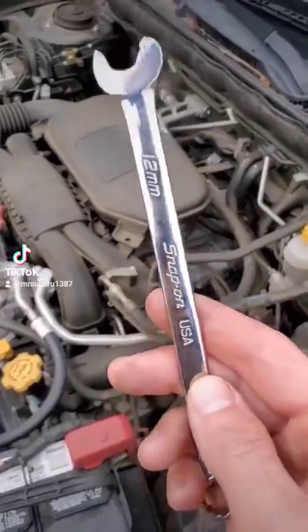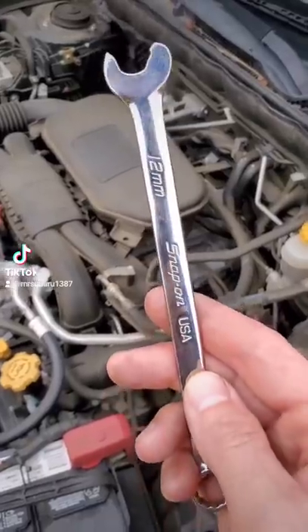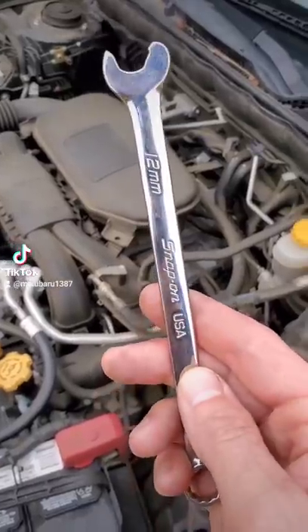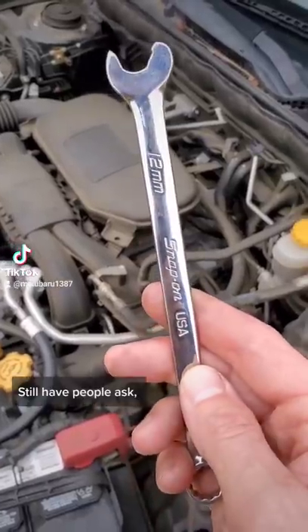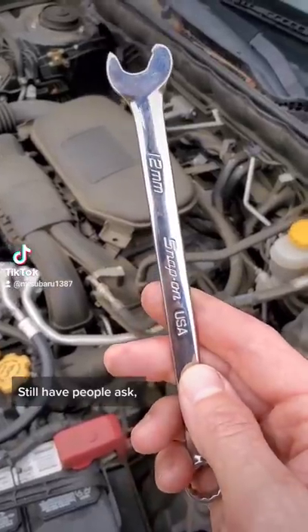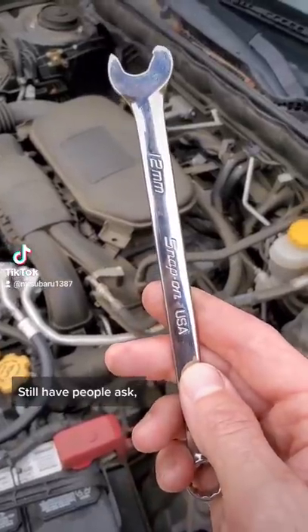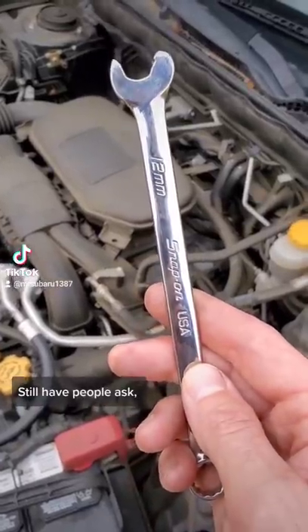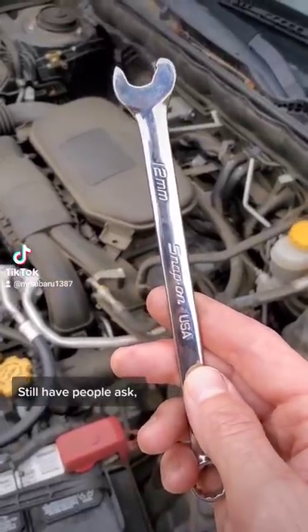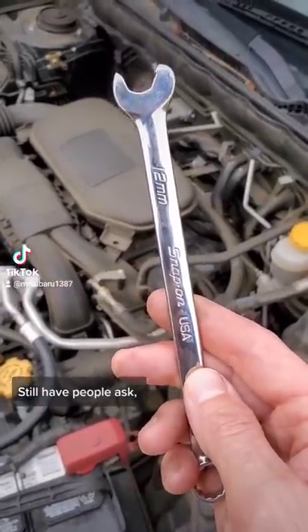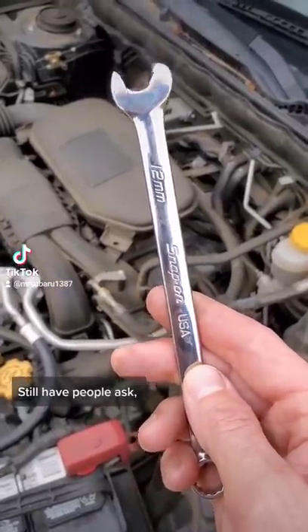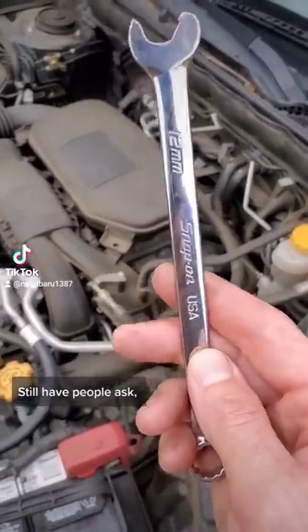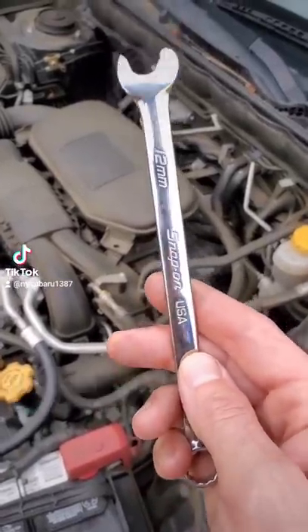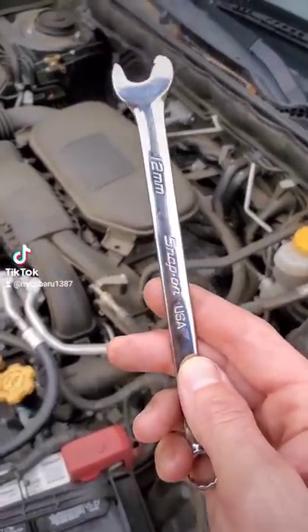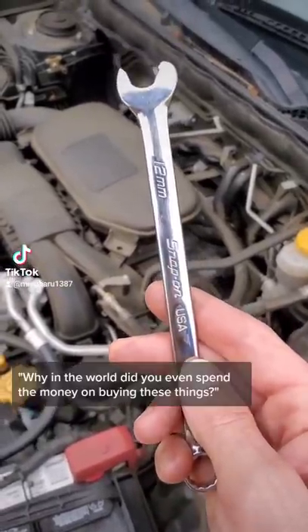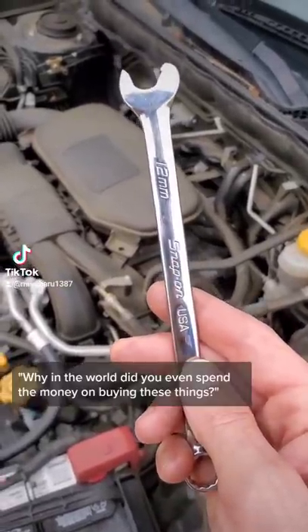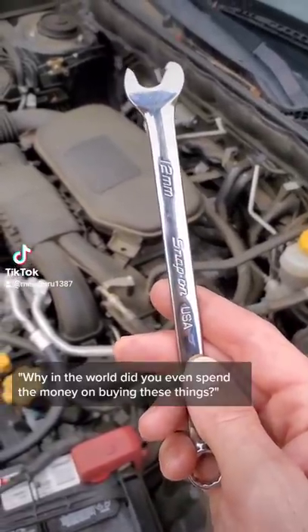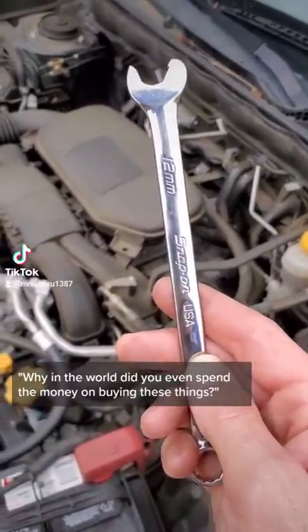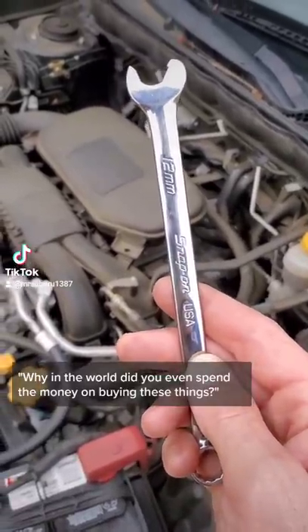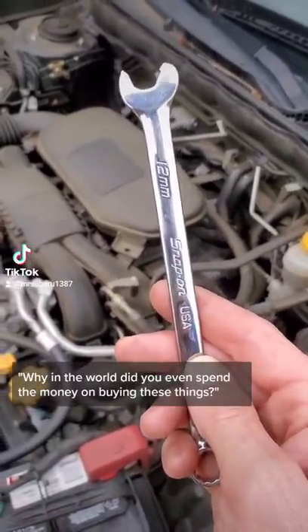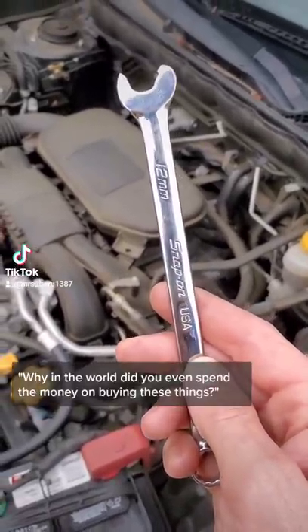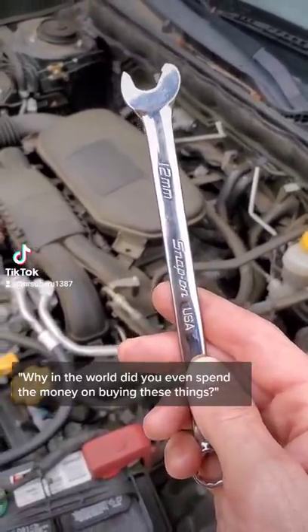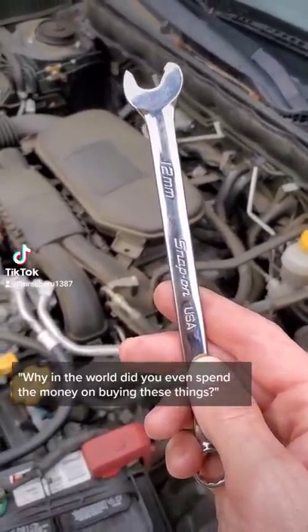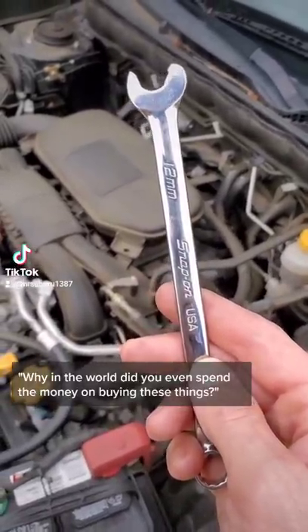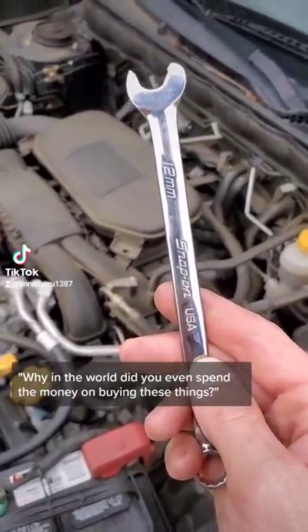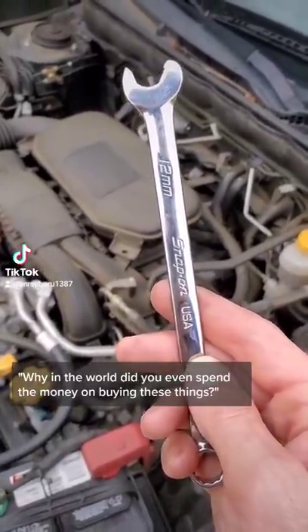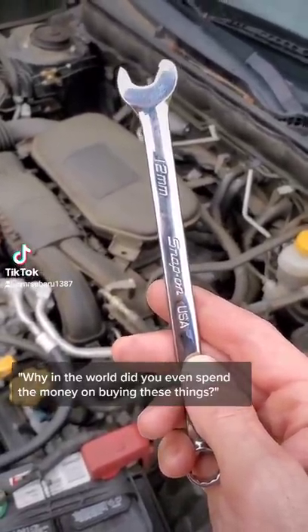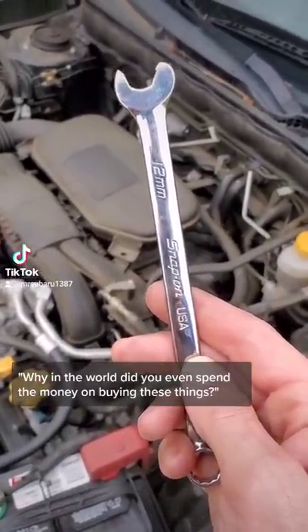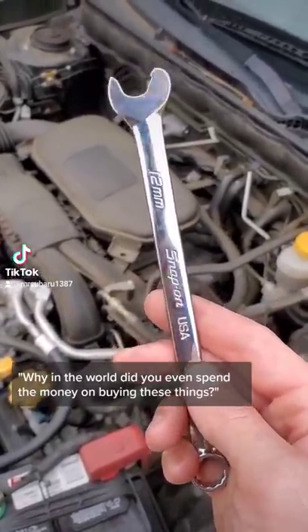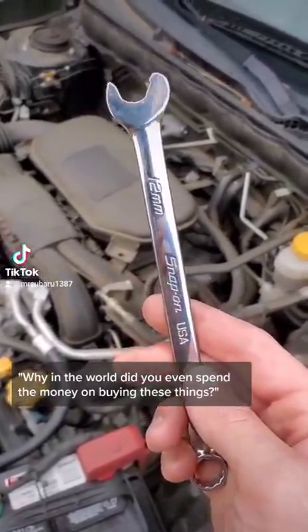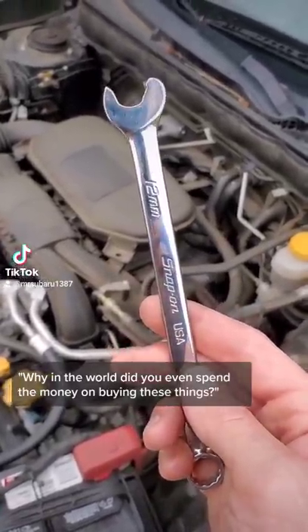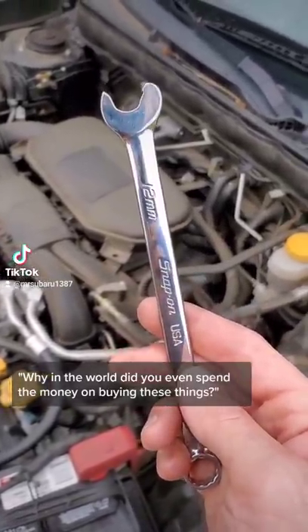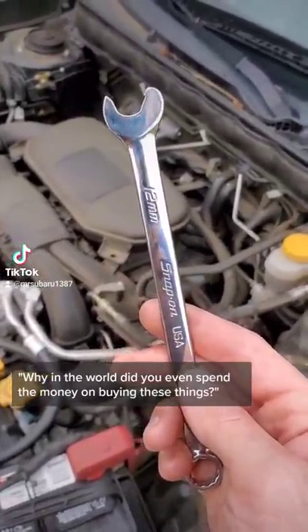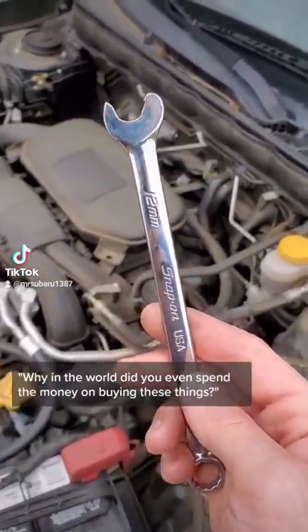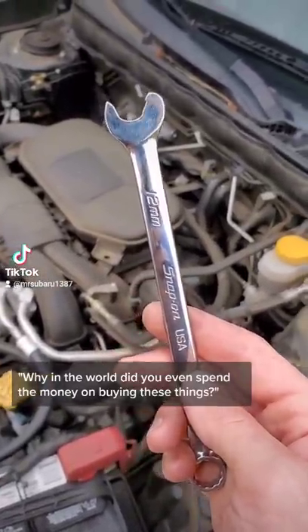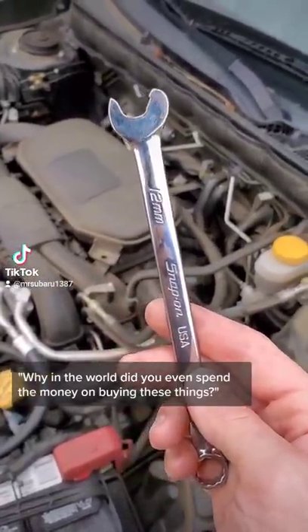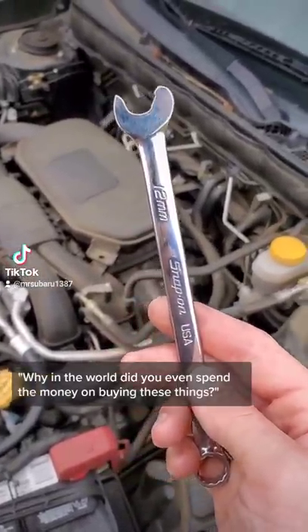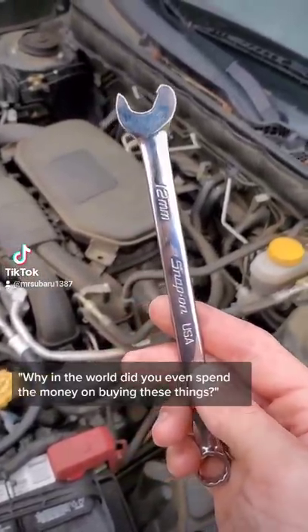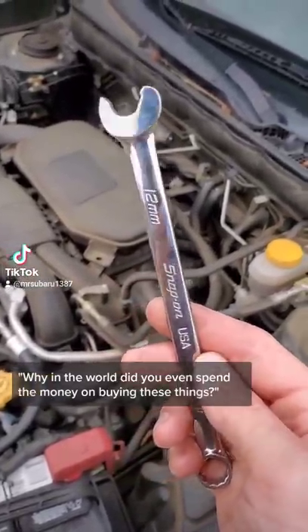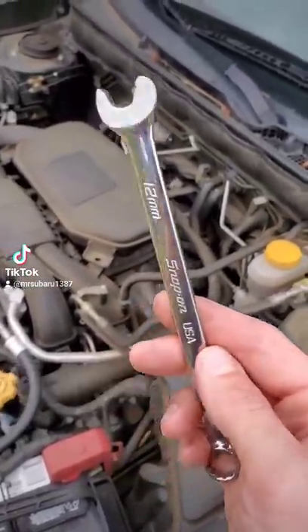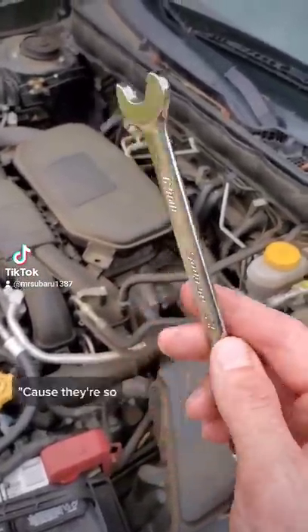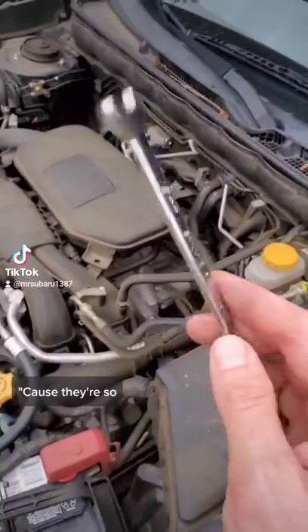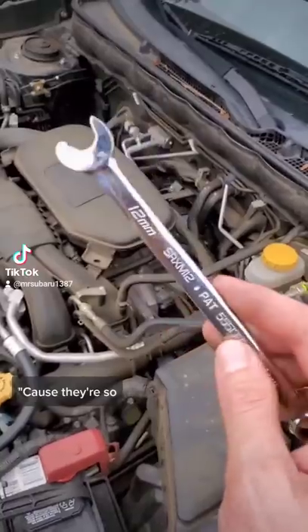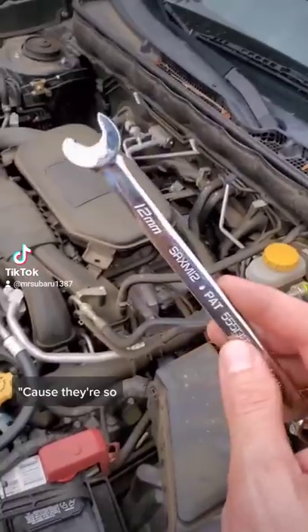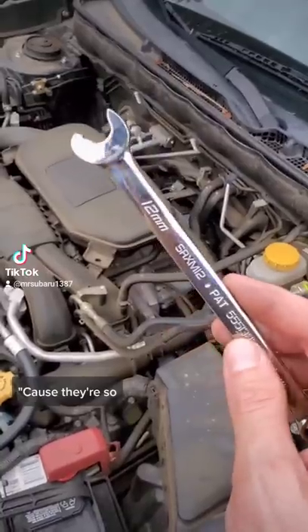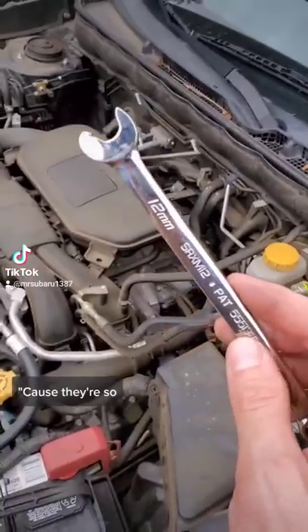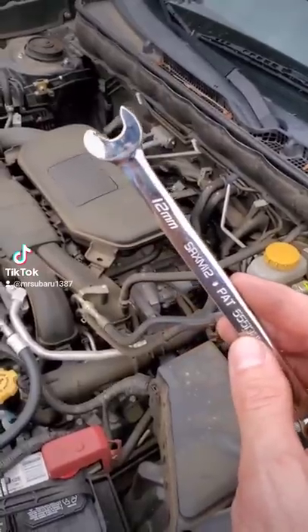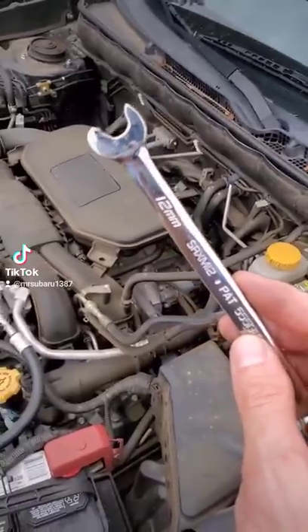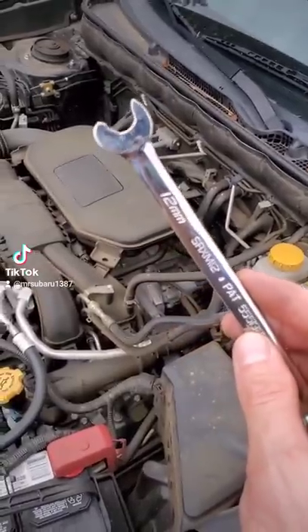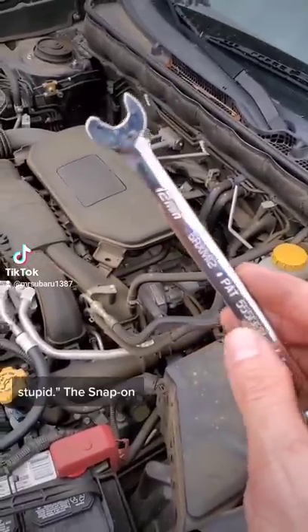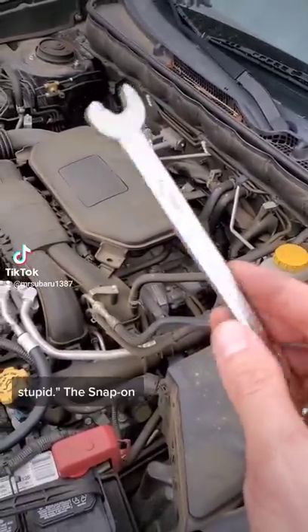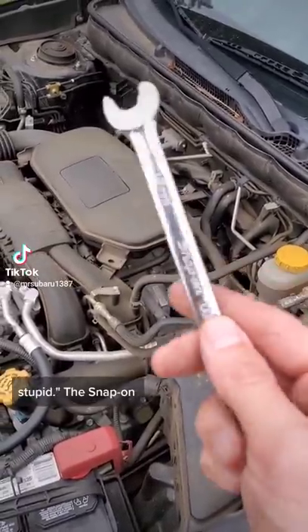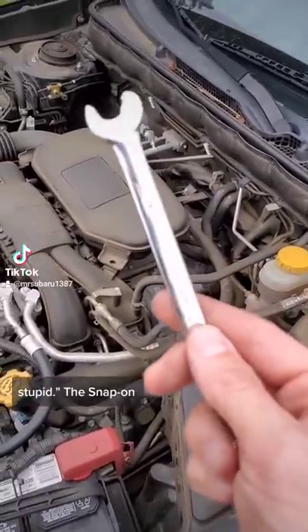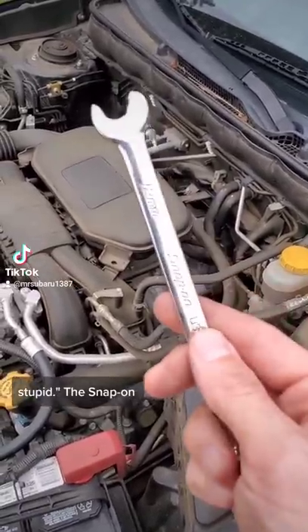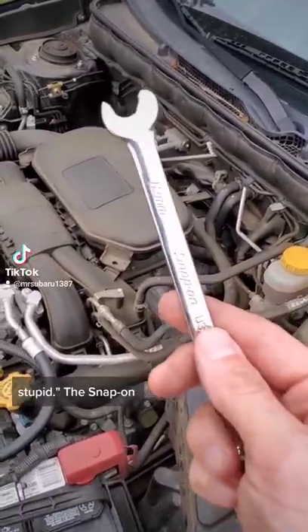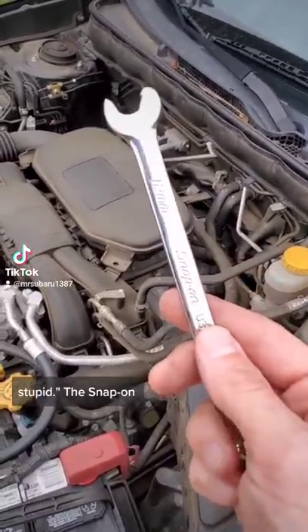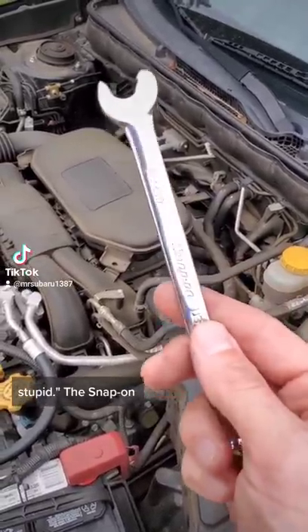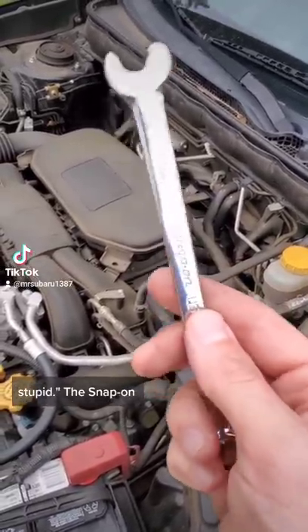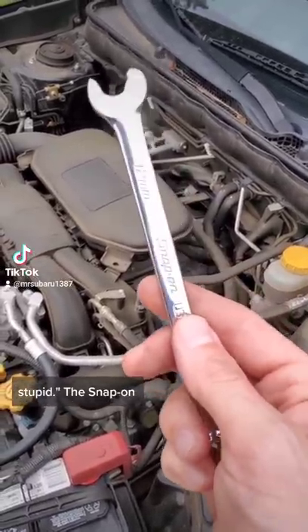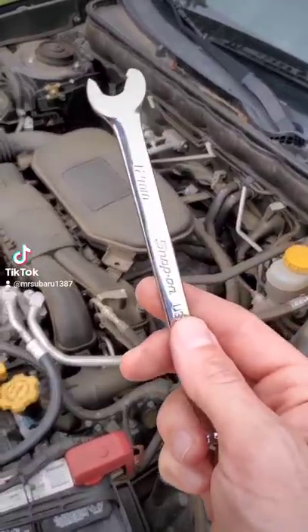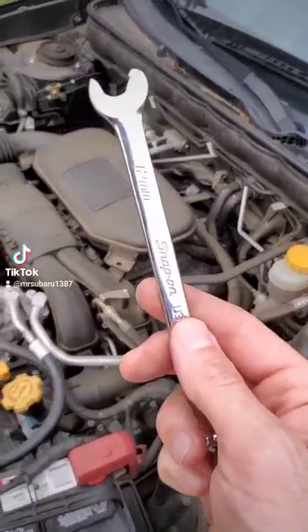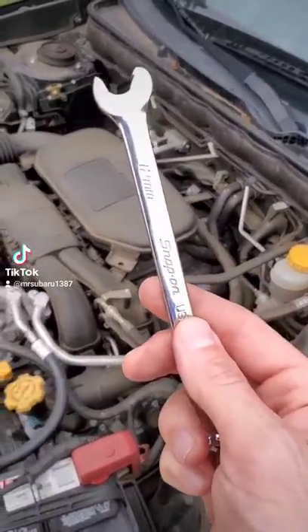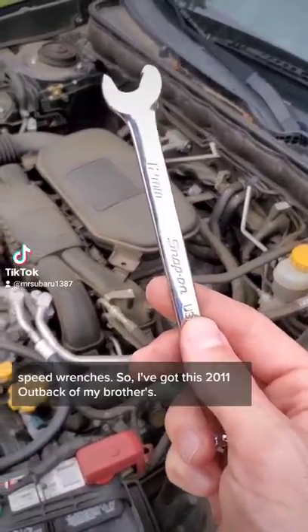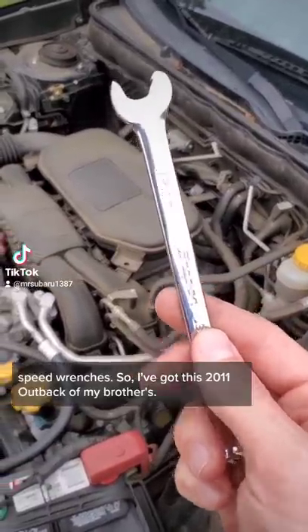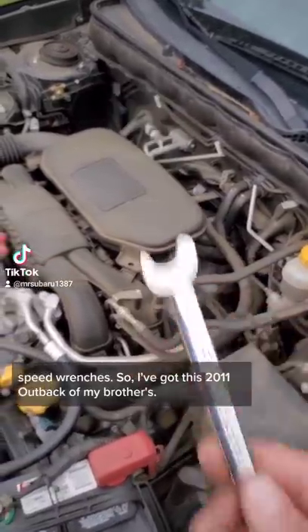People still ask why in the world did you even spend the money on buying these things, because they're so stupid — the Snap-on speed wrenches.